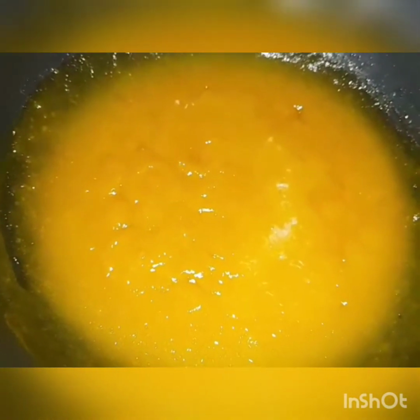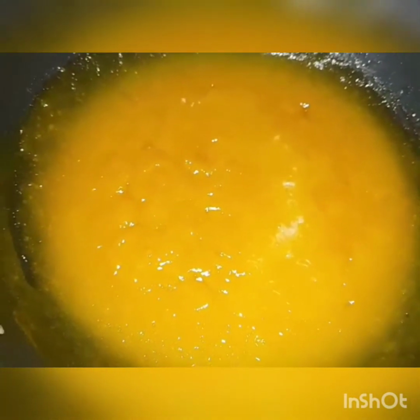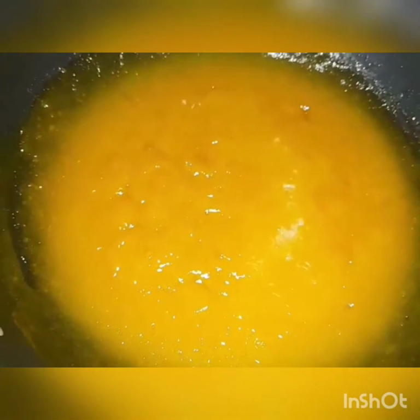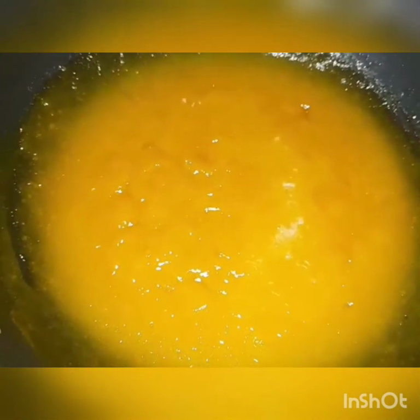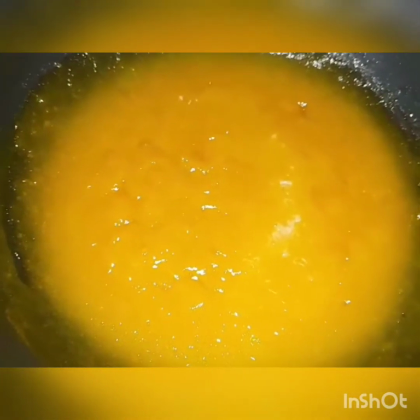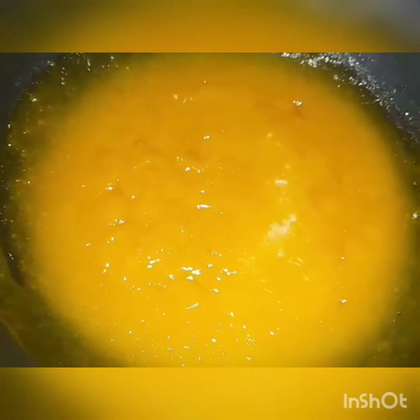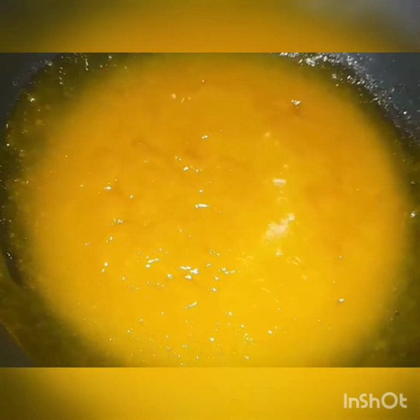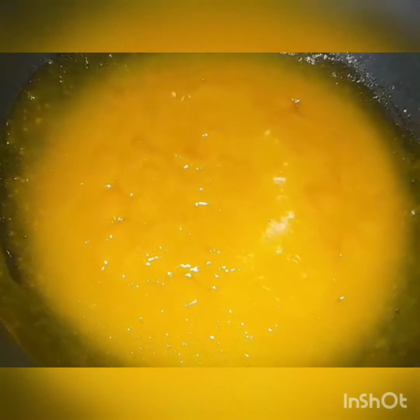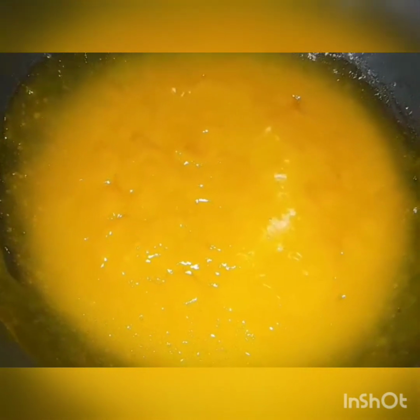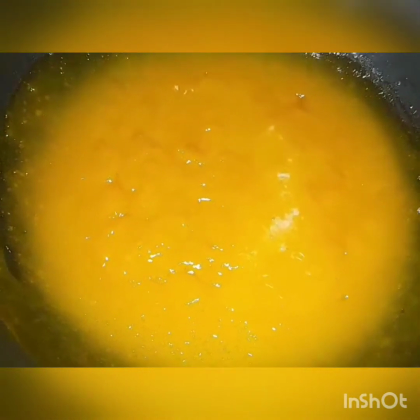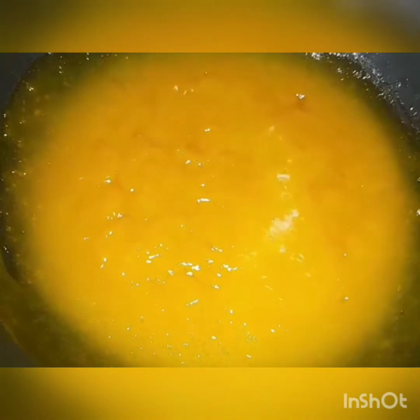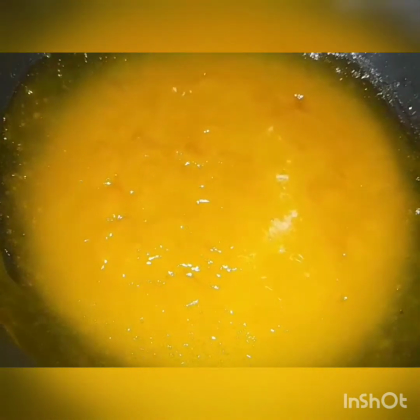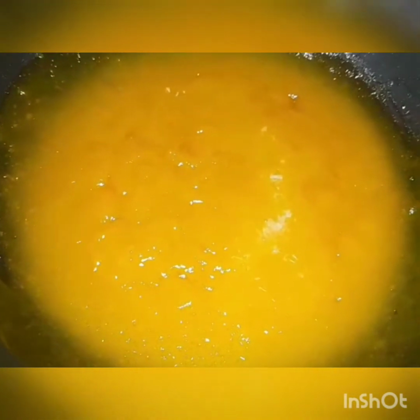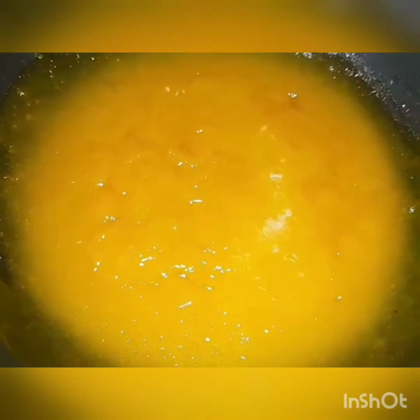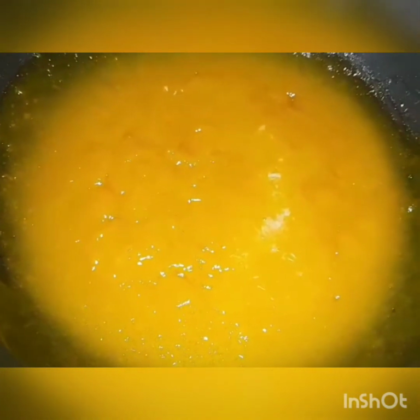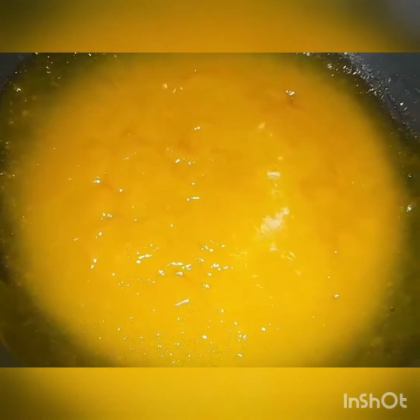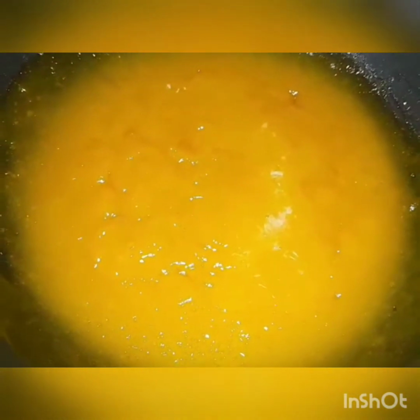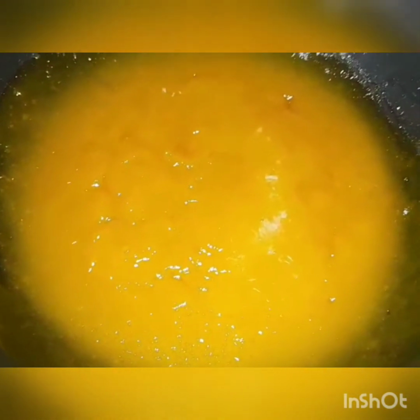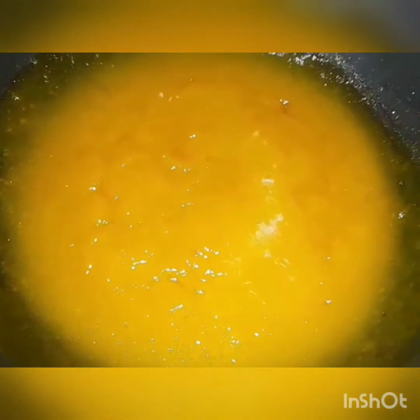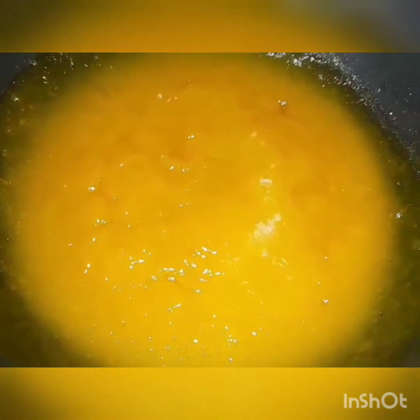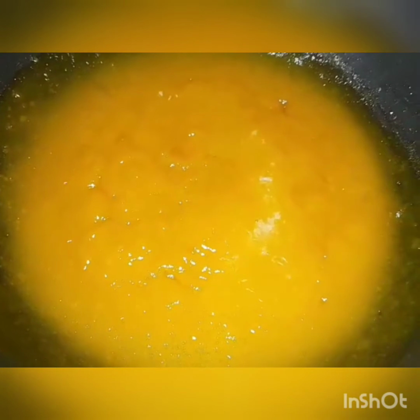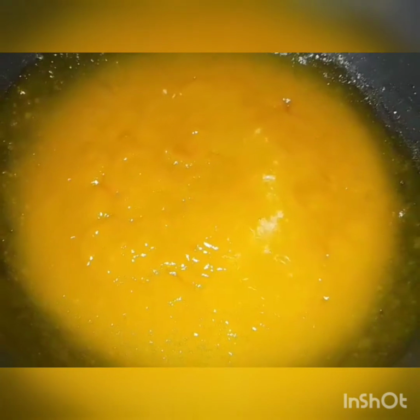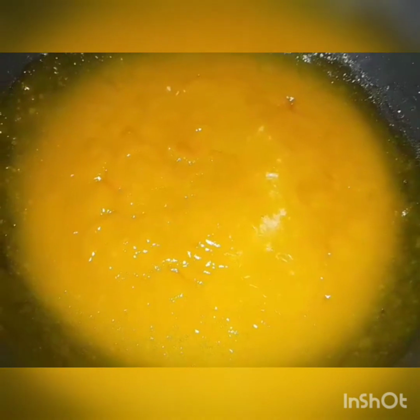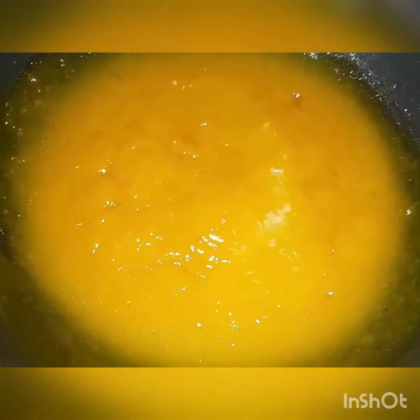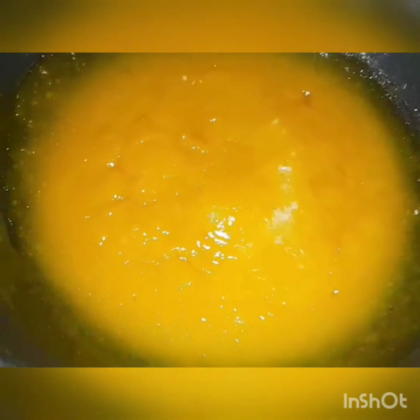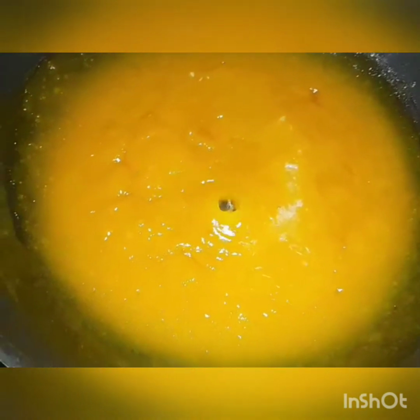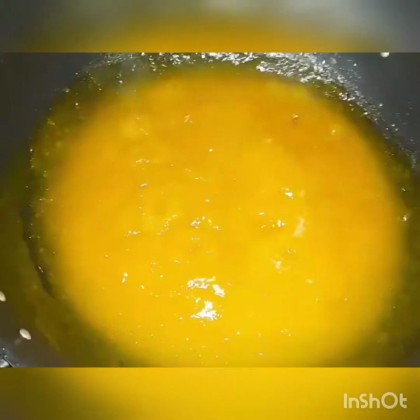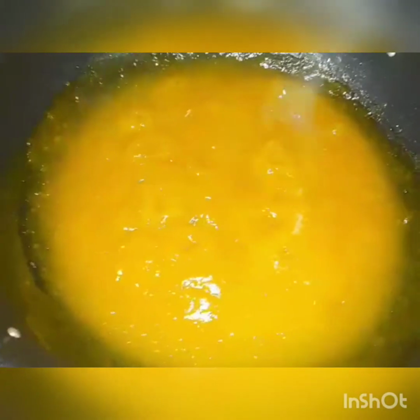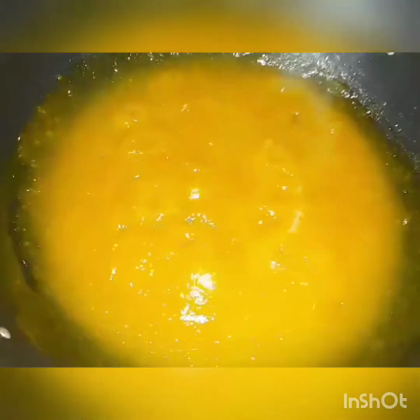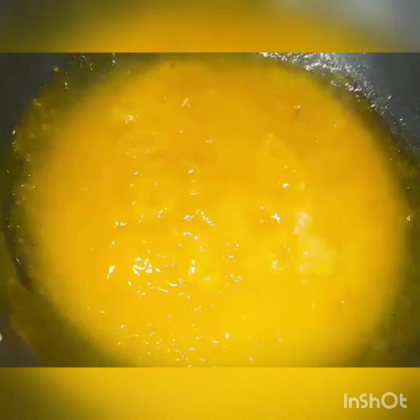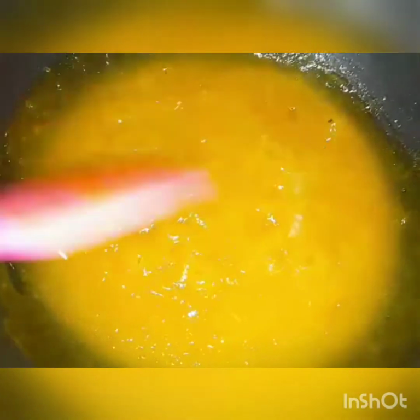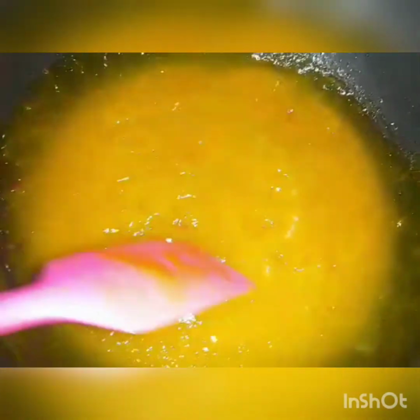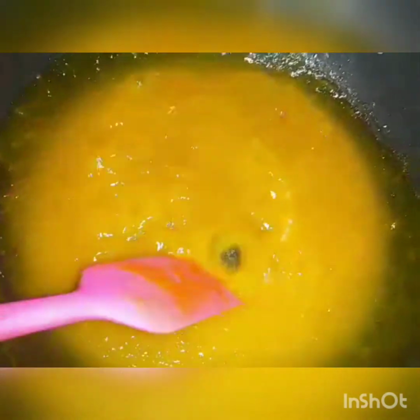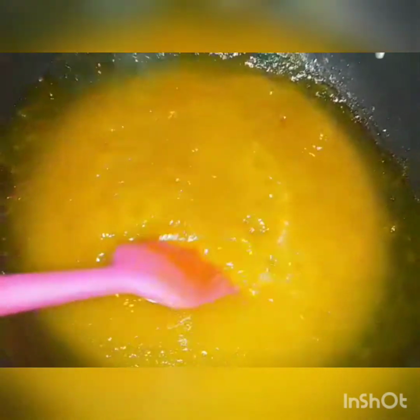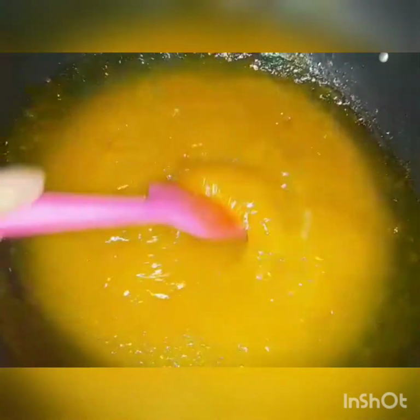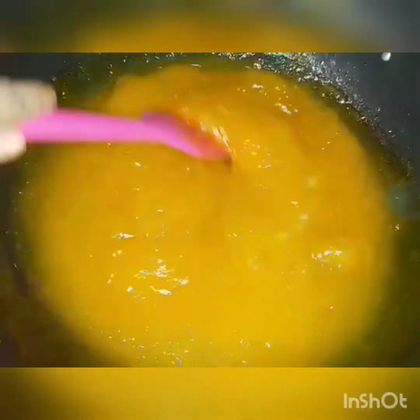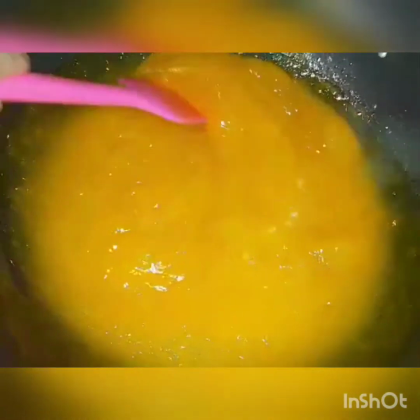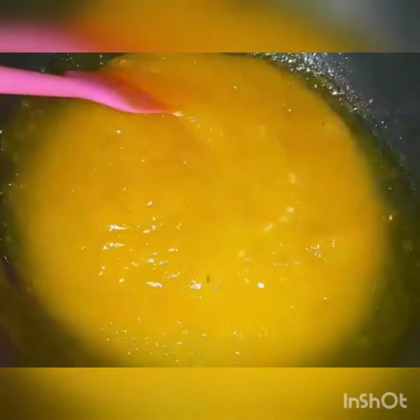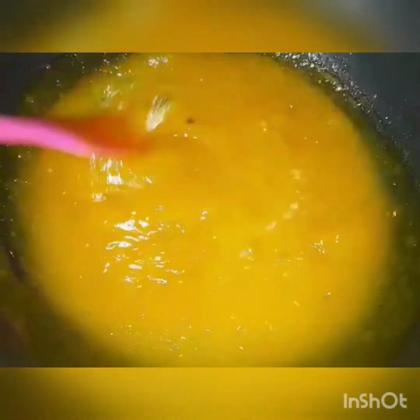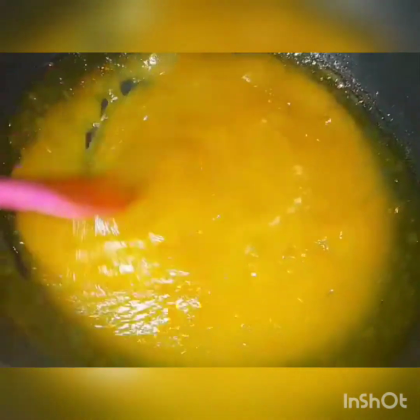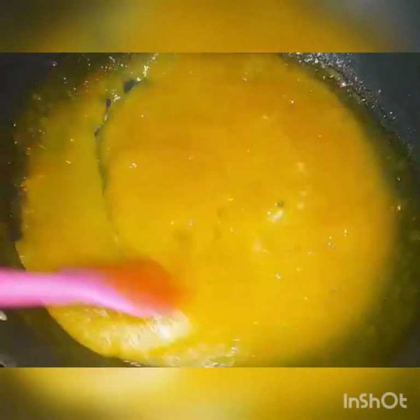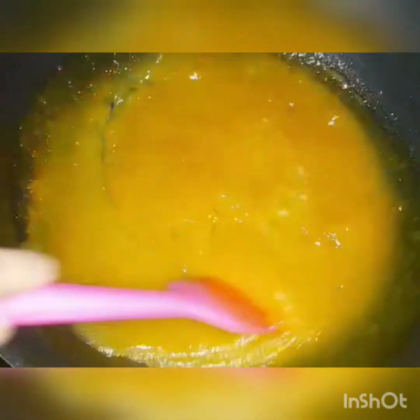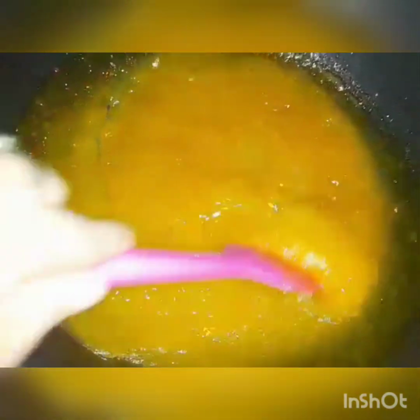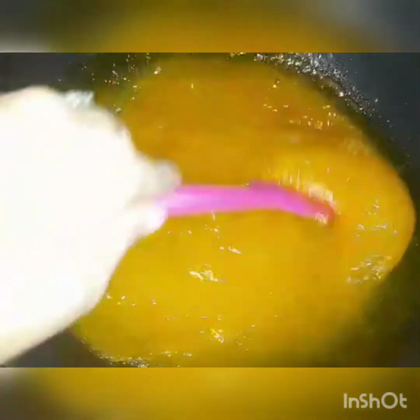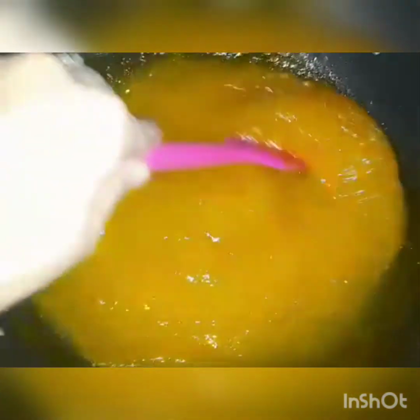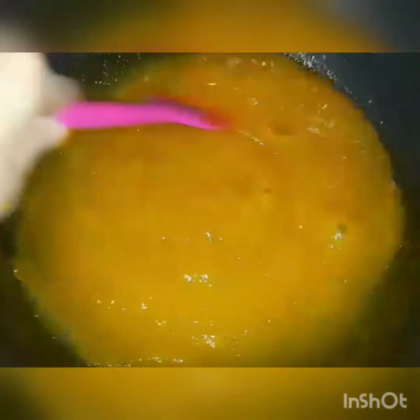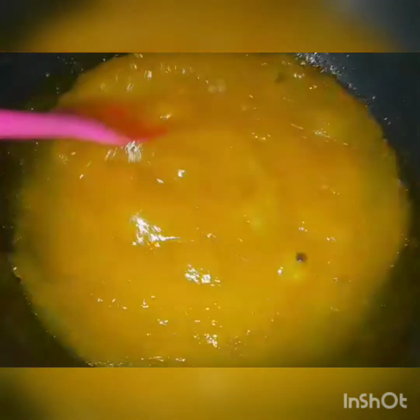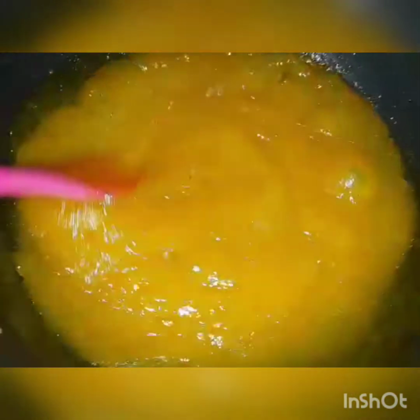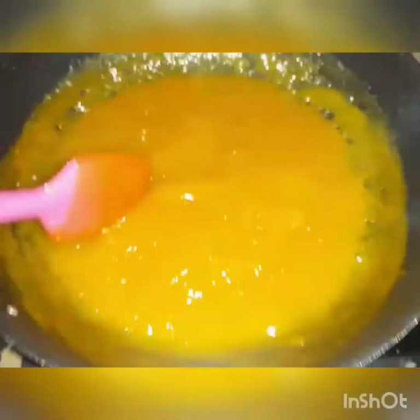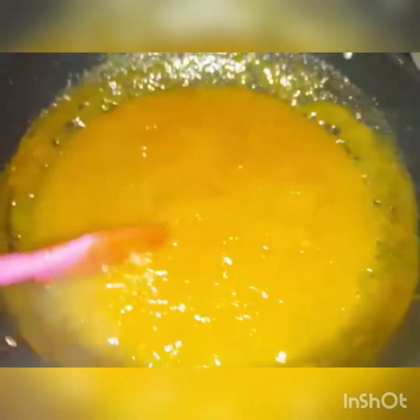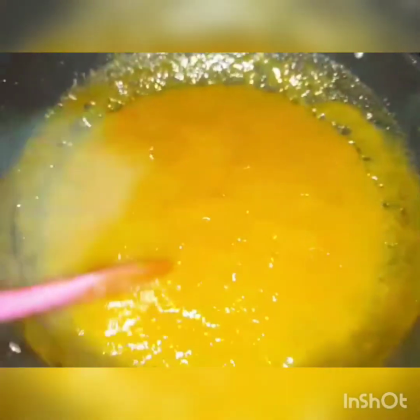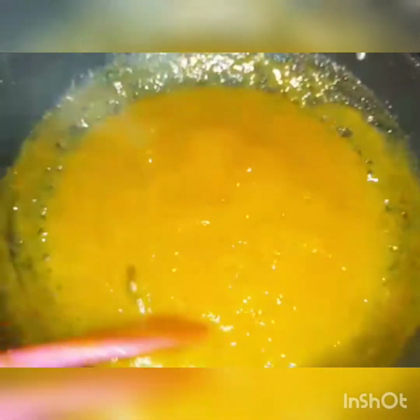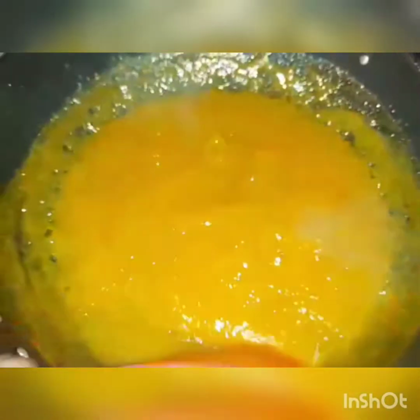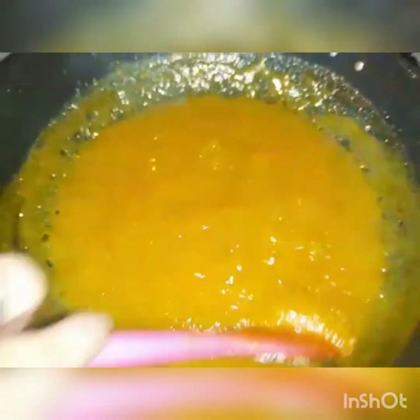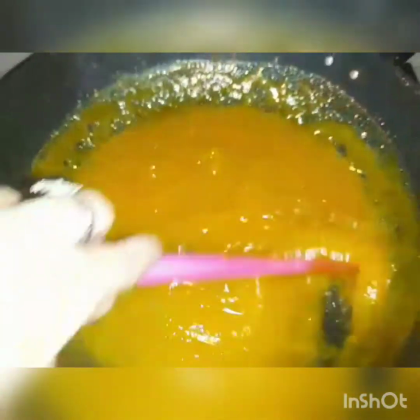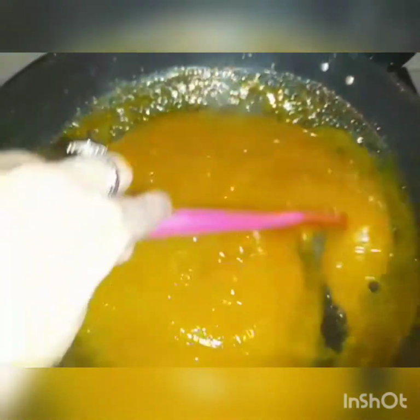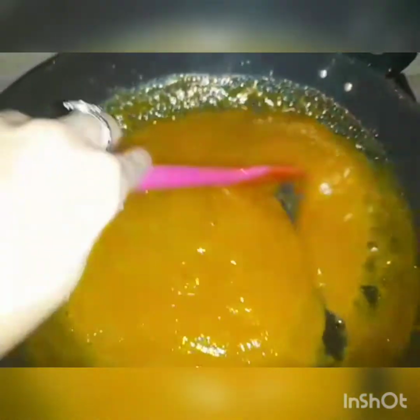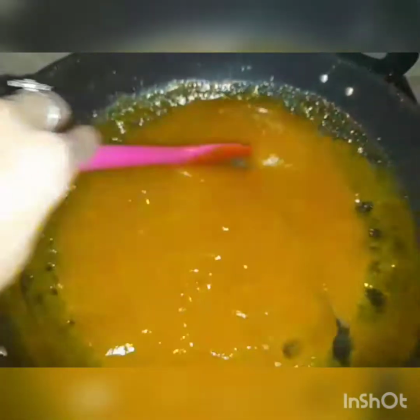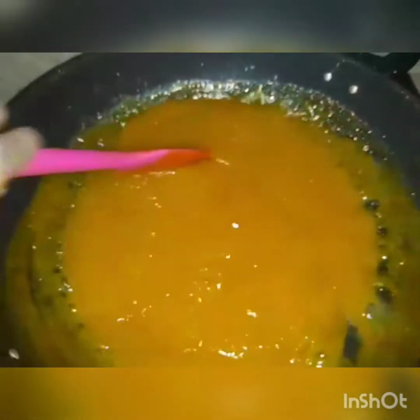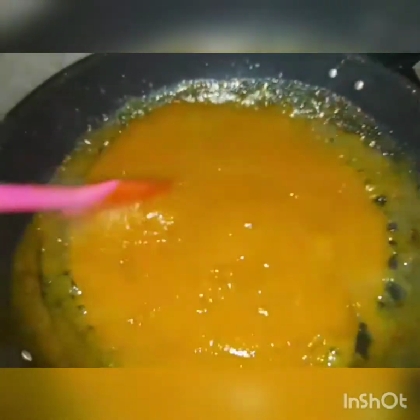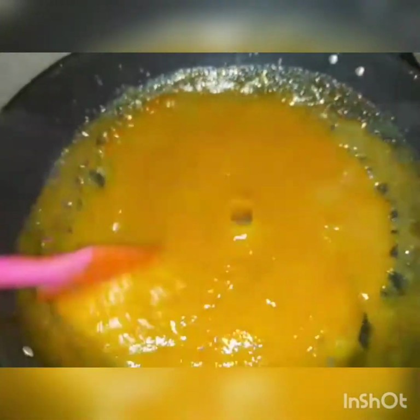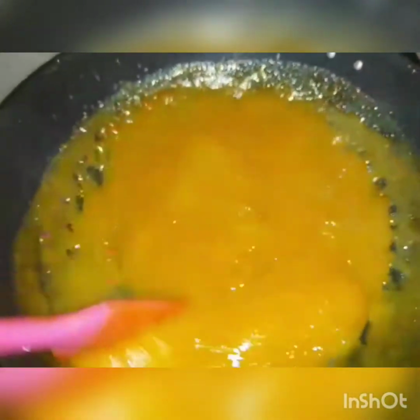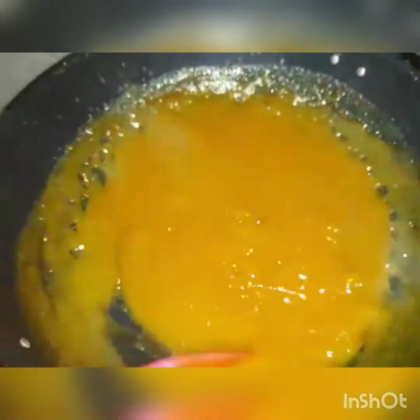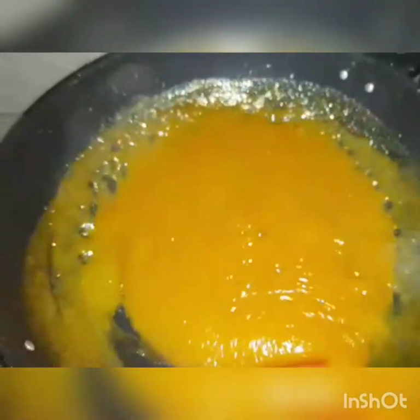Now you will cook it for about 10 minutes with the sugar. After the remaining sugar is done, cook it at least 2 more minutes, then turn off the stove. We will mix it well. The jam is cooked.